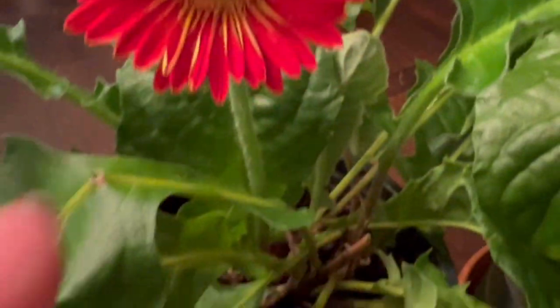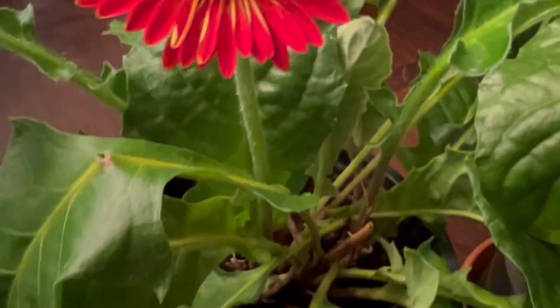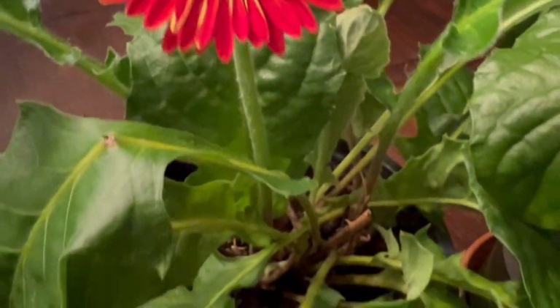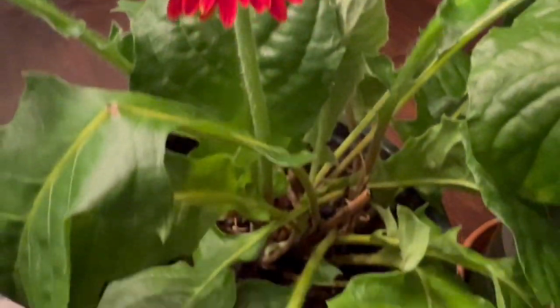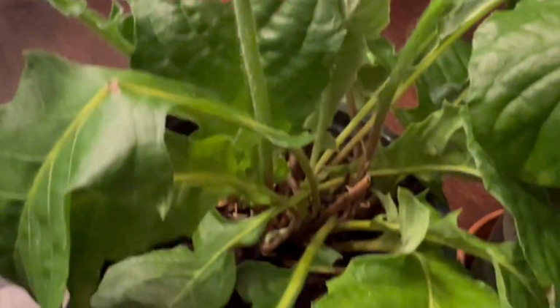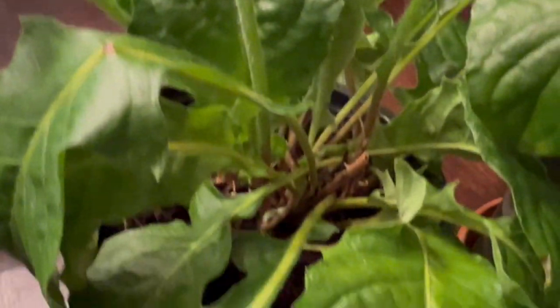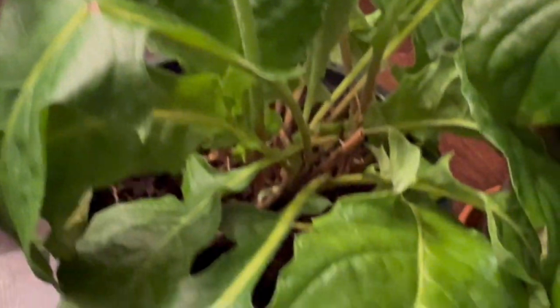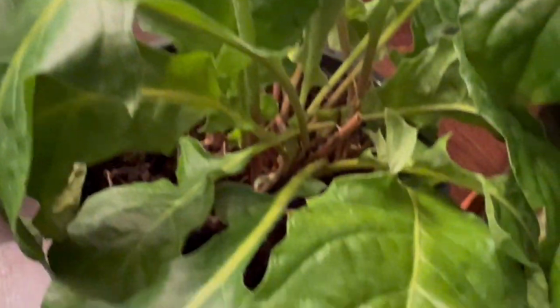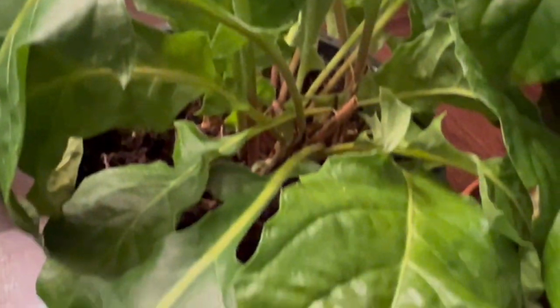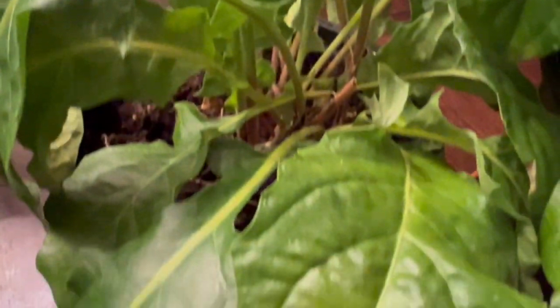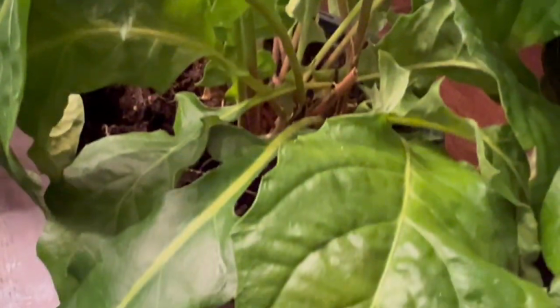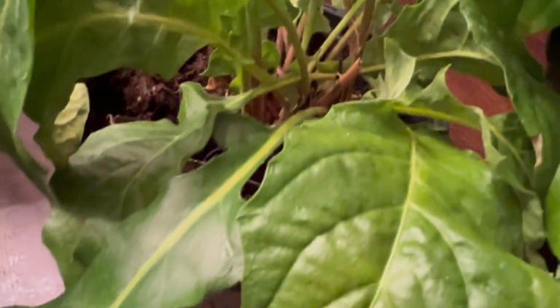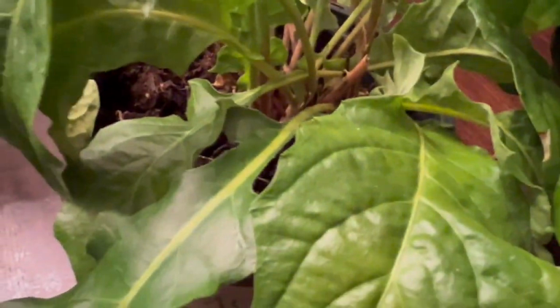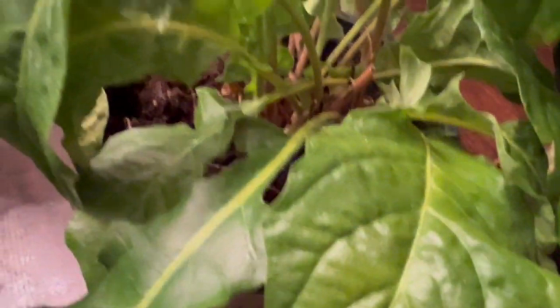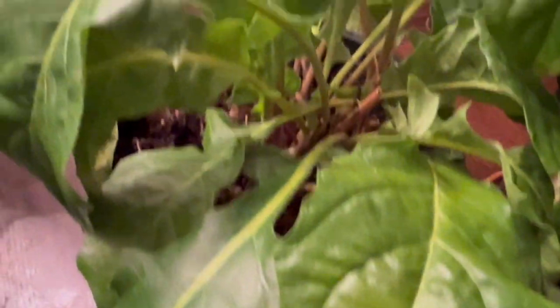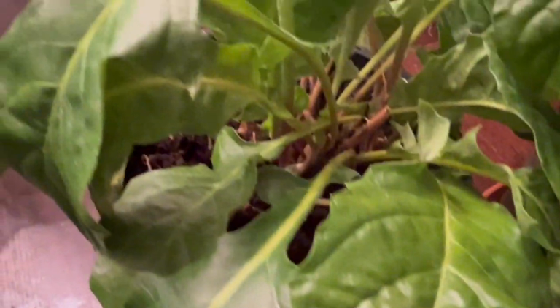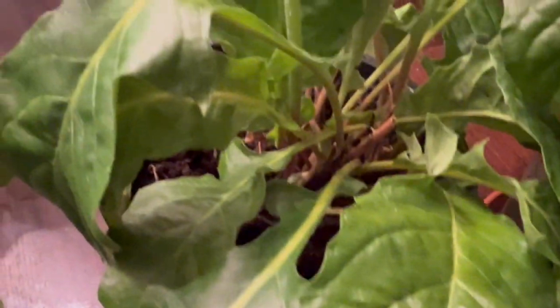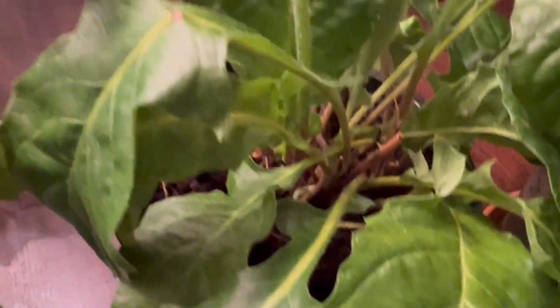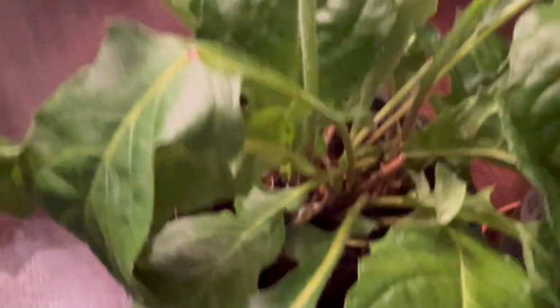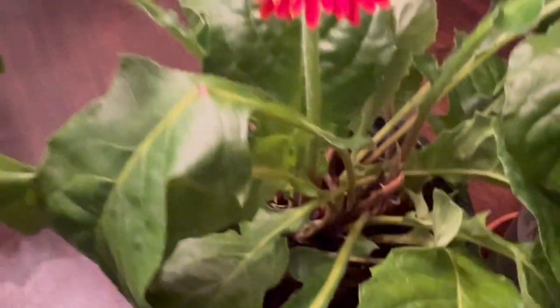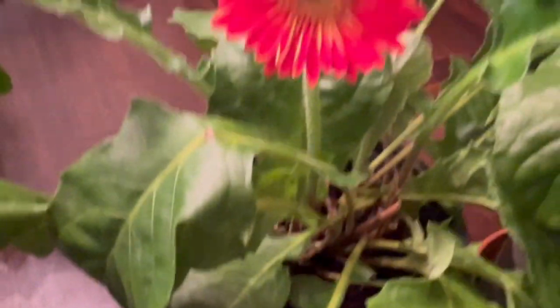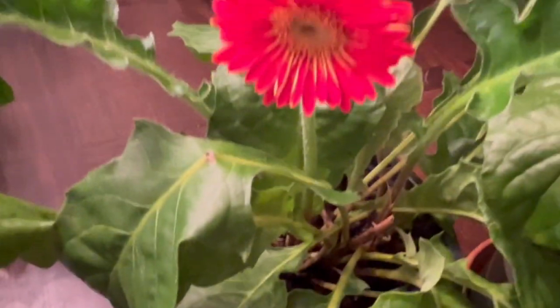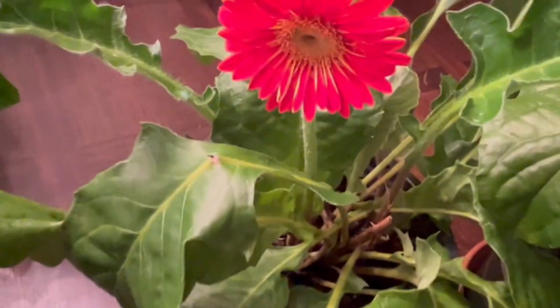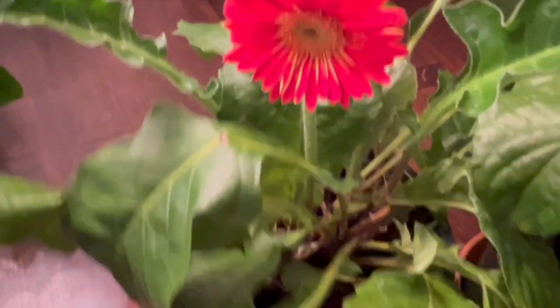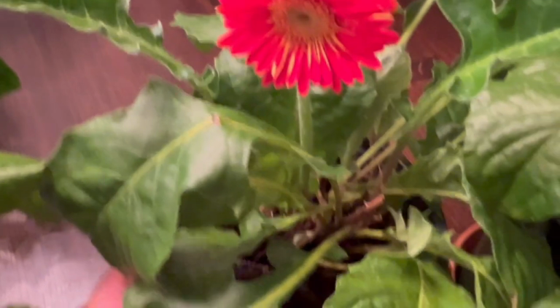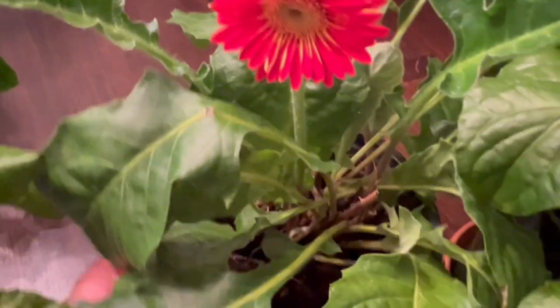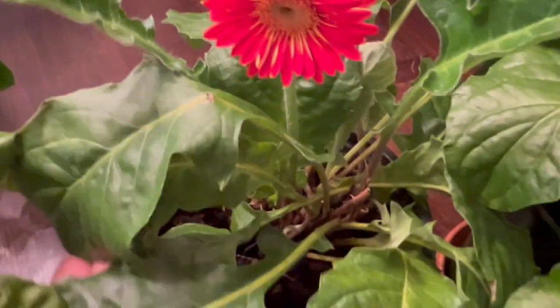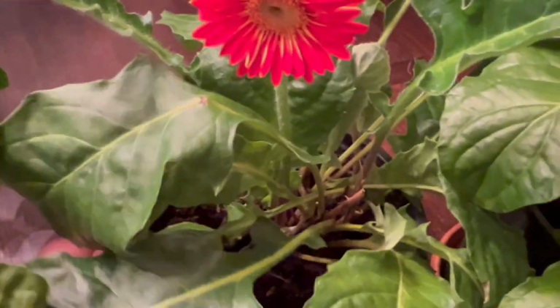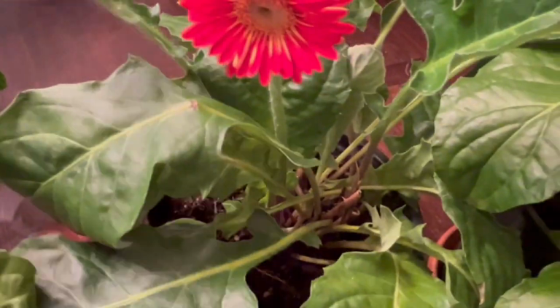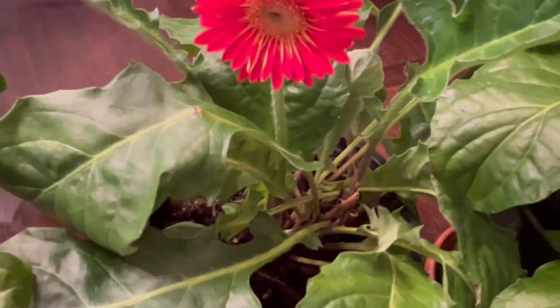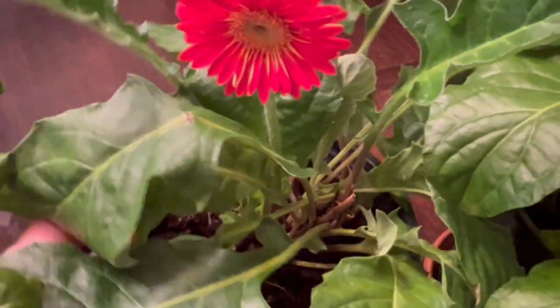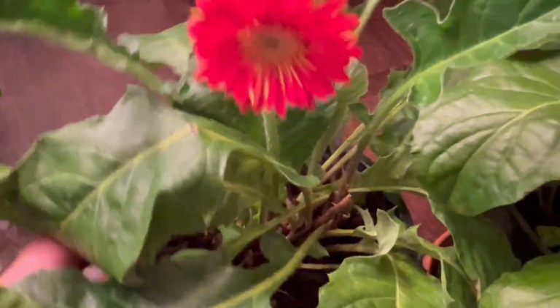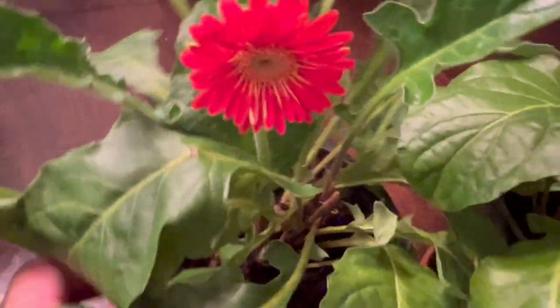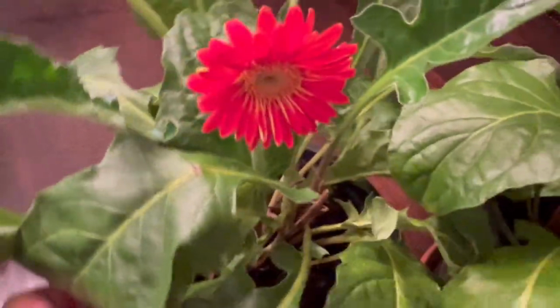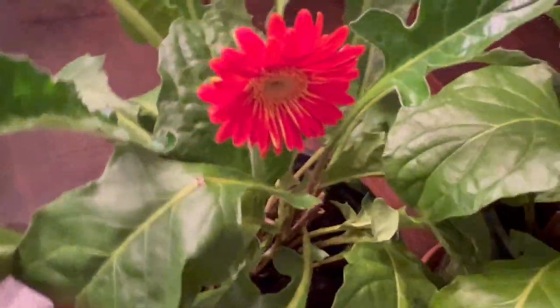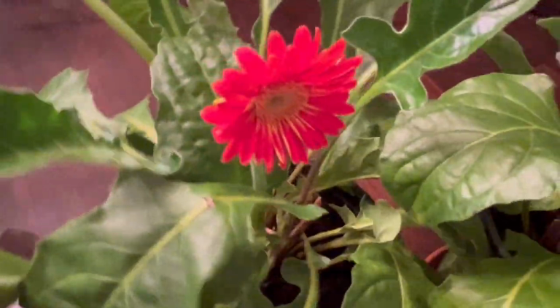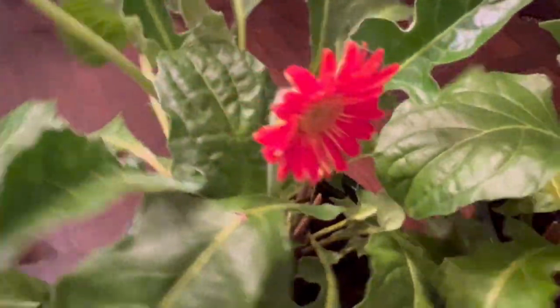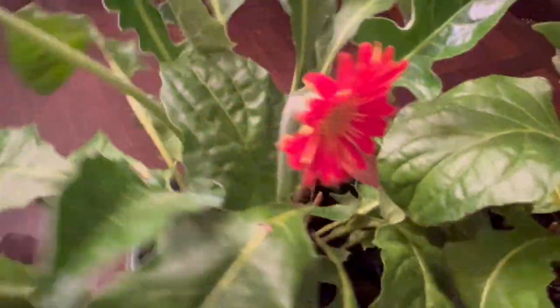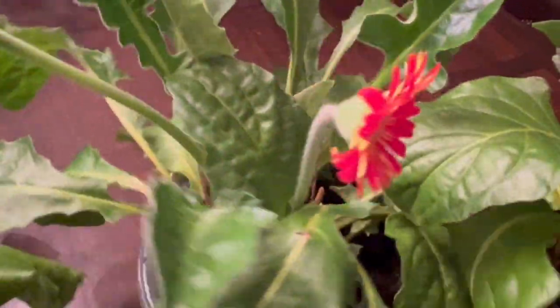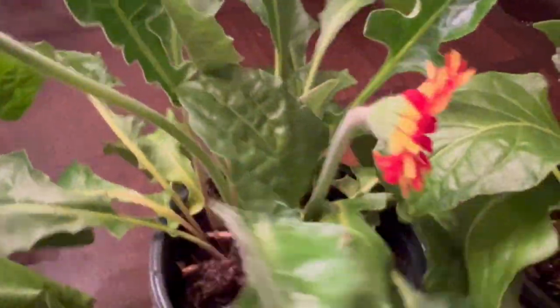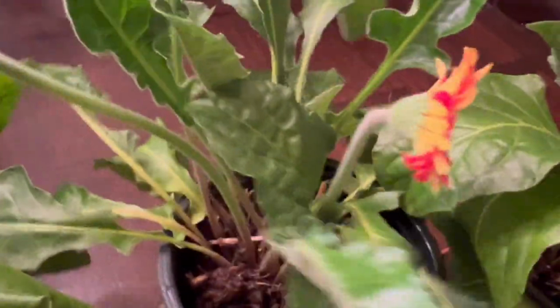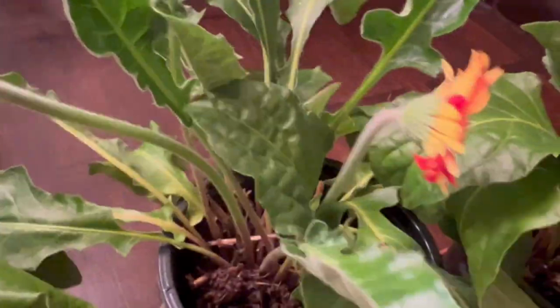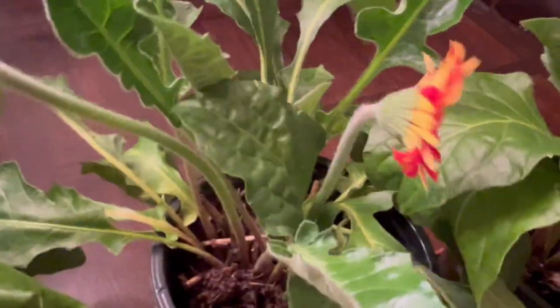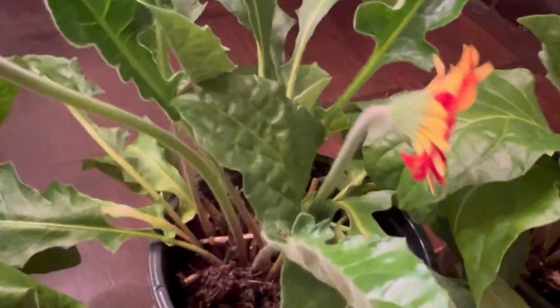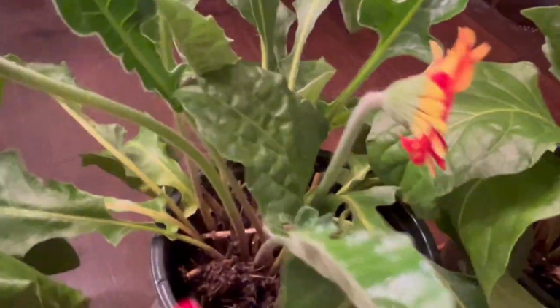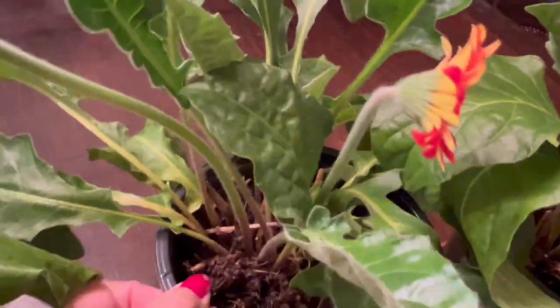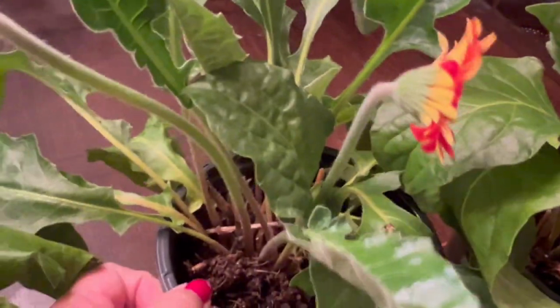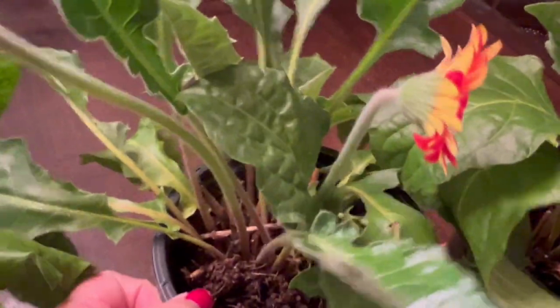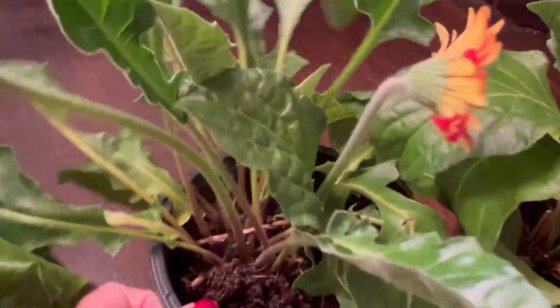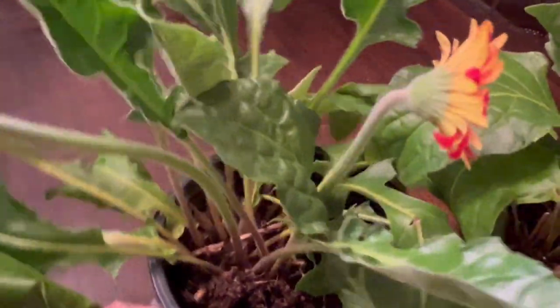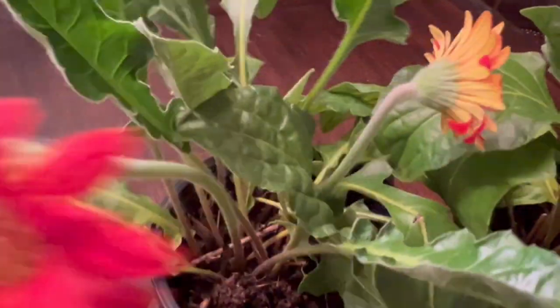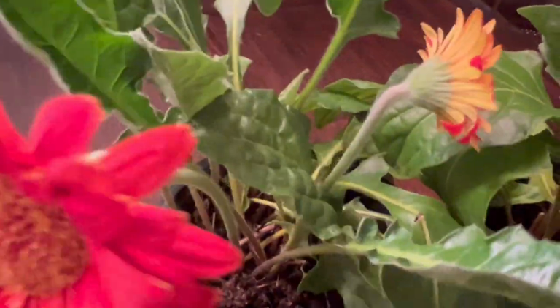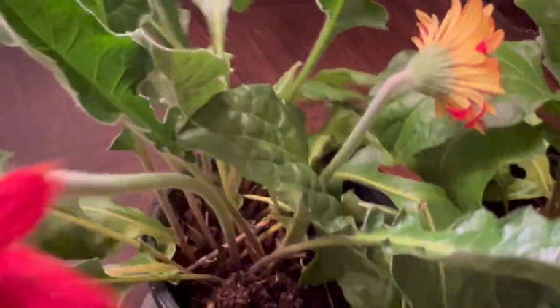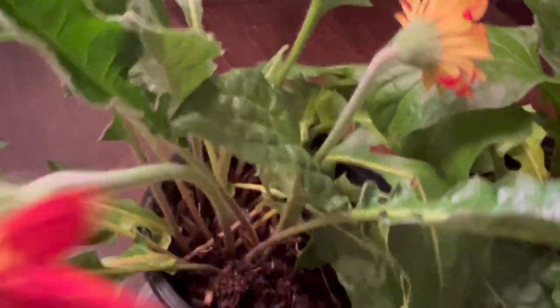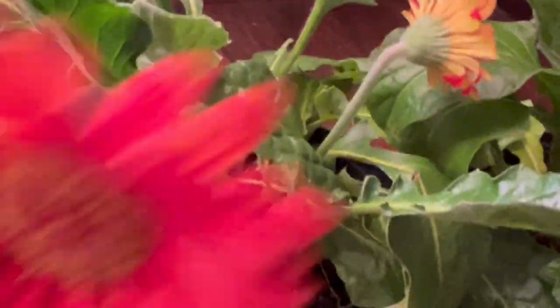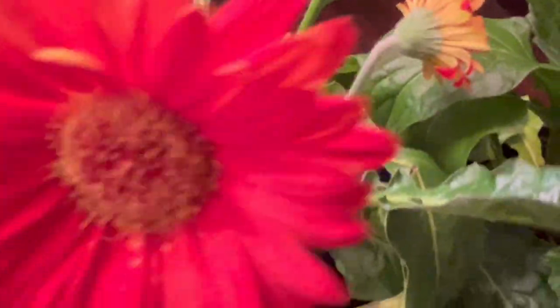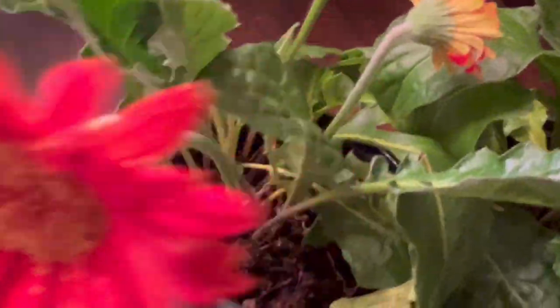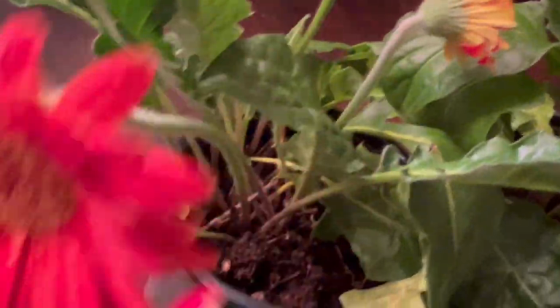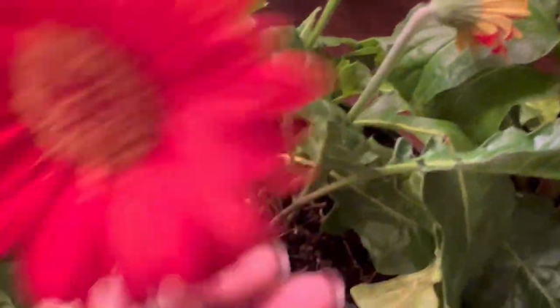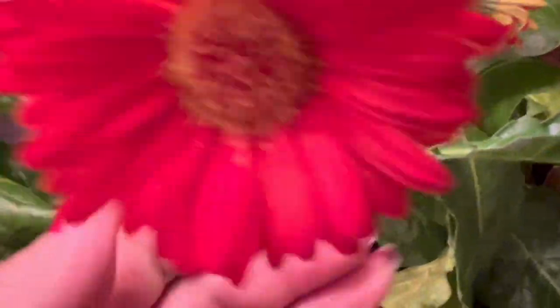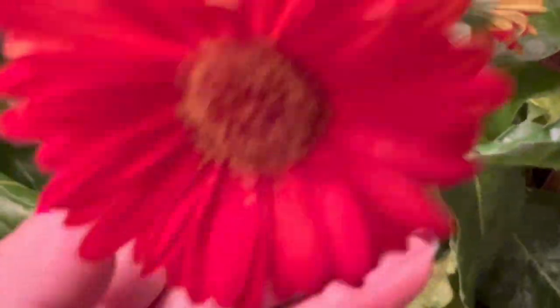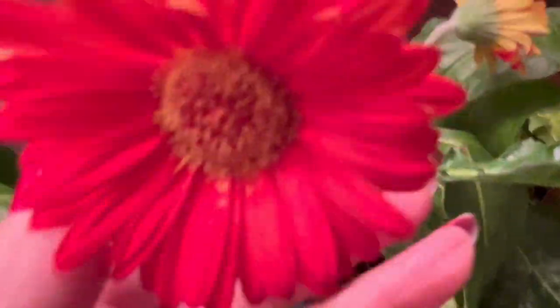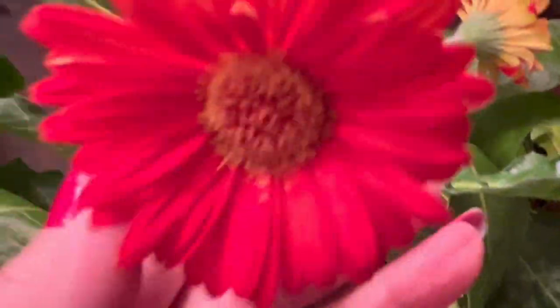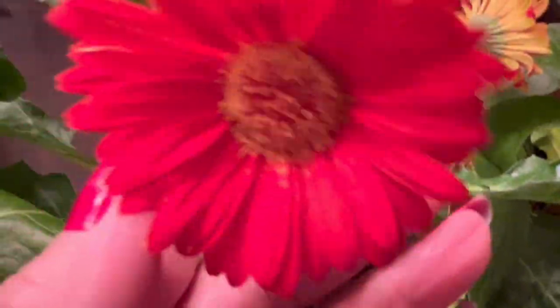They're not that big — the flowers are not that big, they're kind of thin actually. And it was like that when I got it from Lowe's.